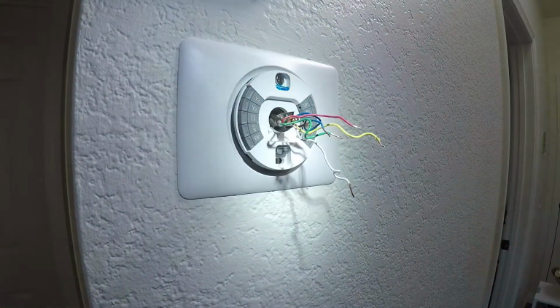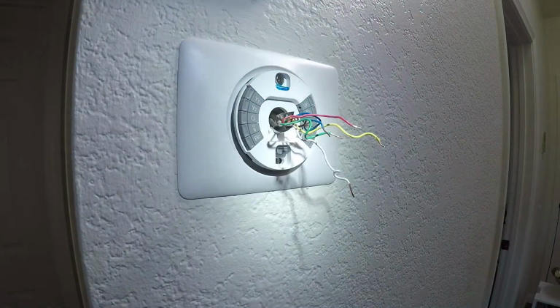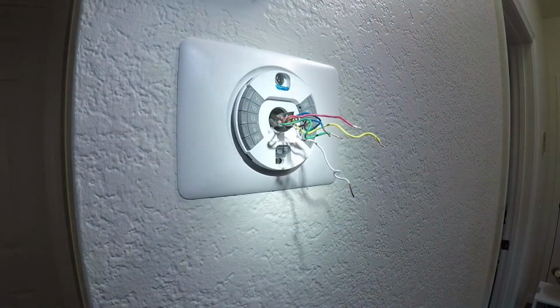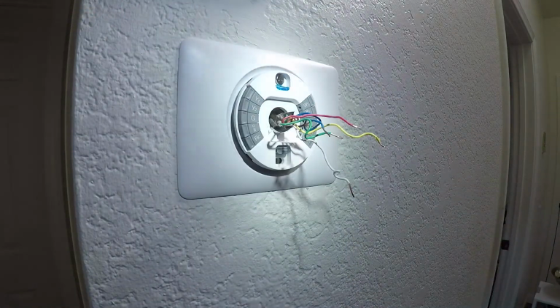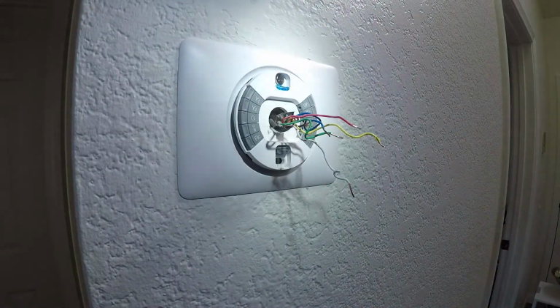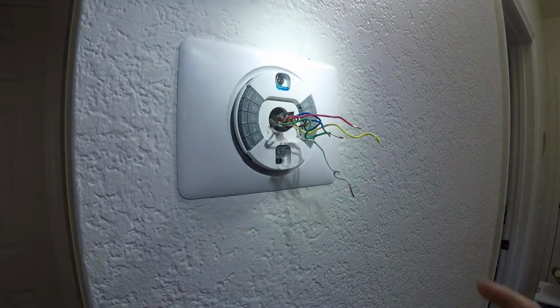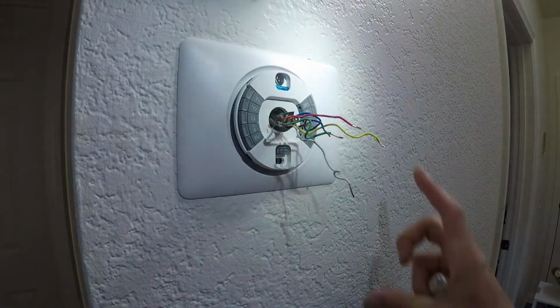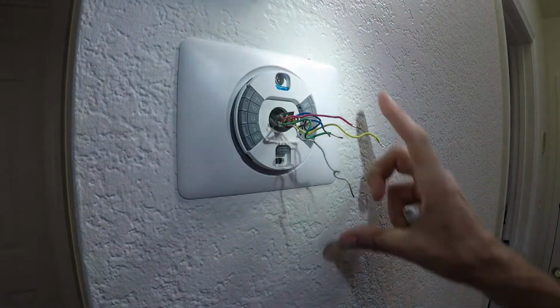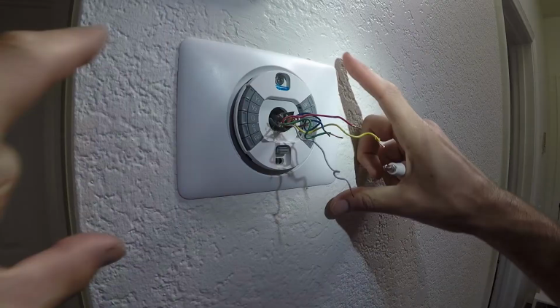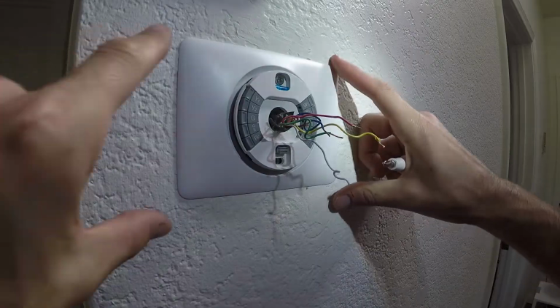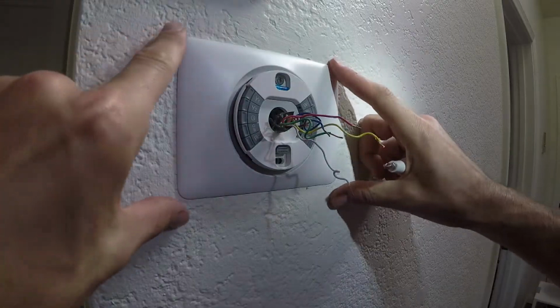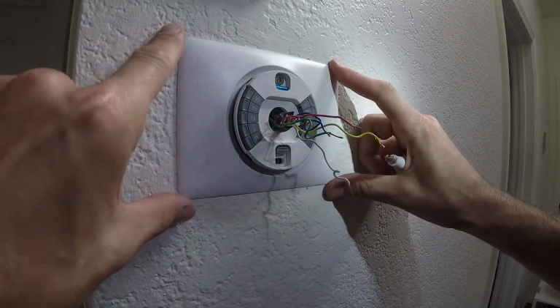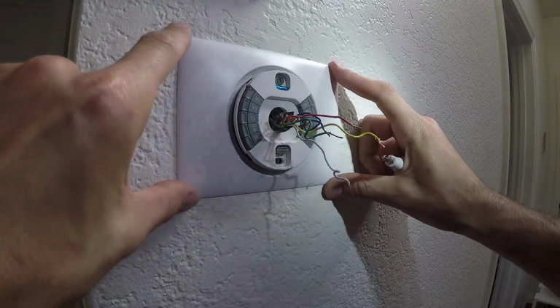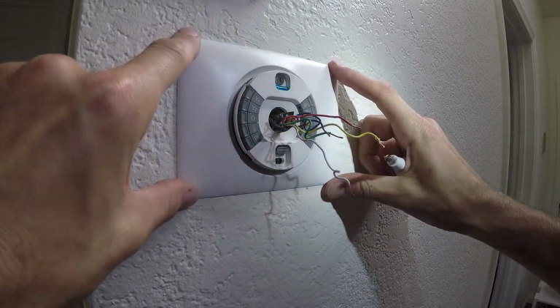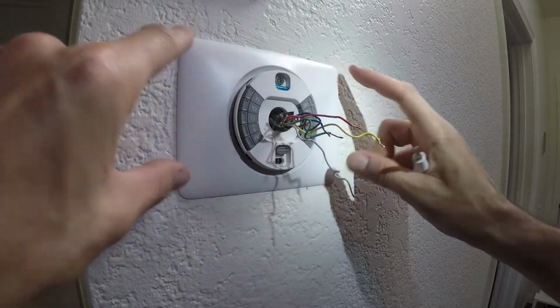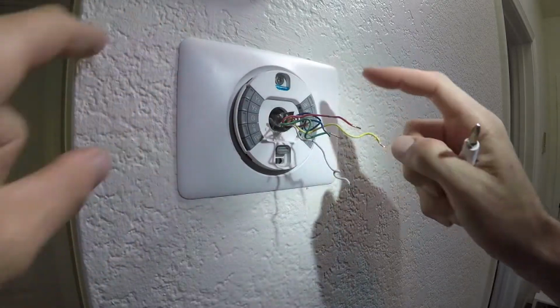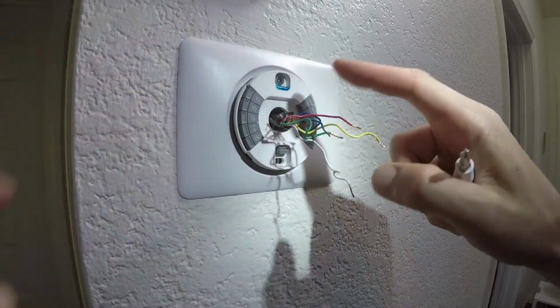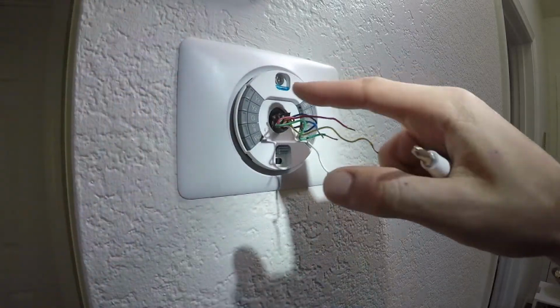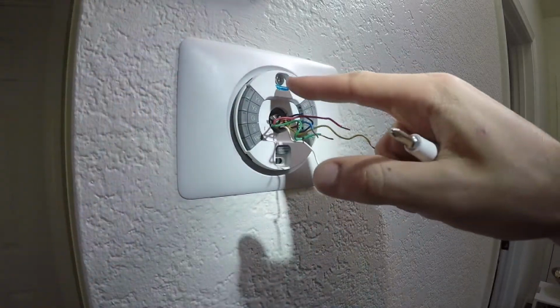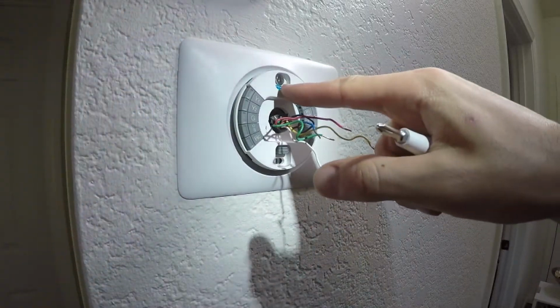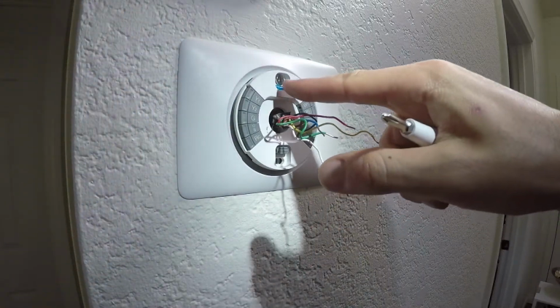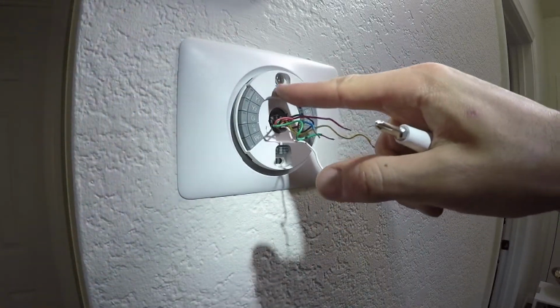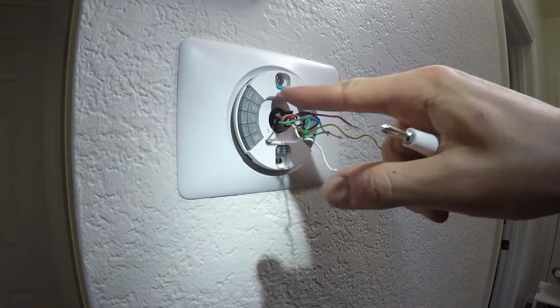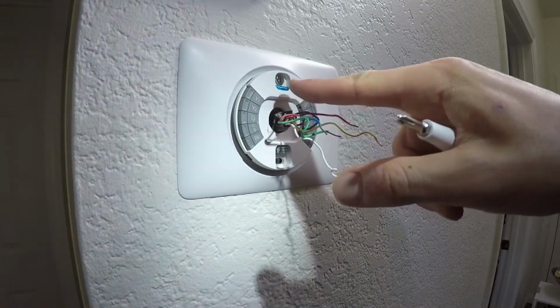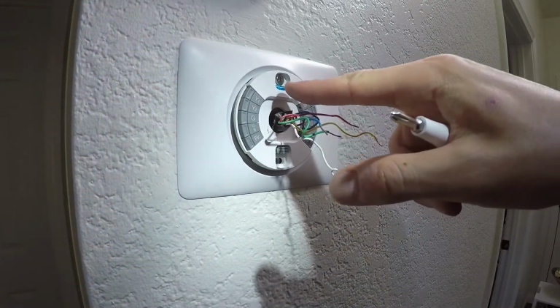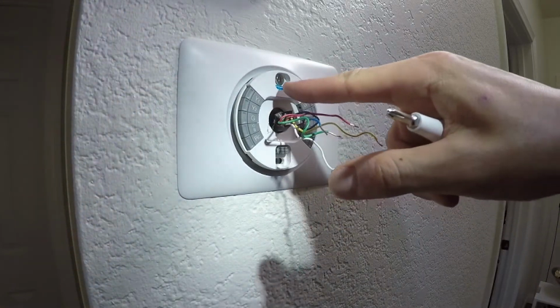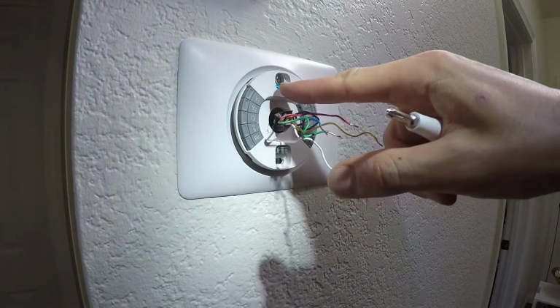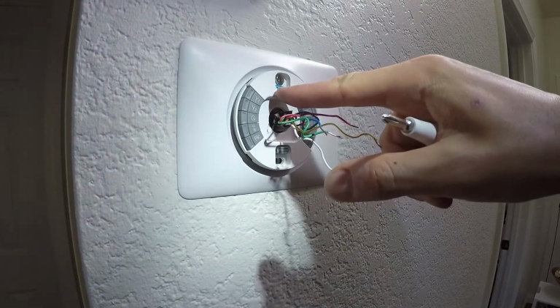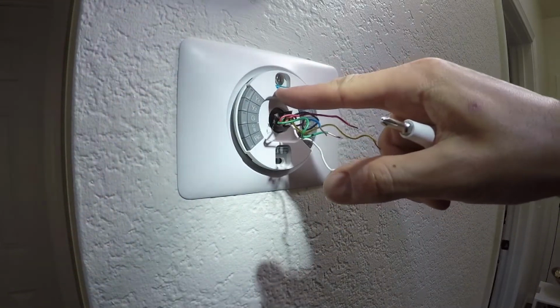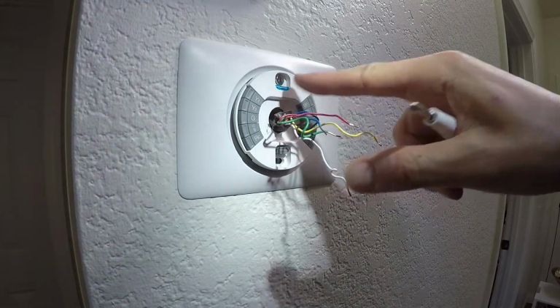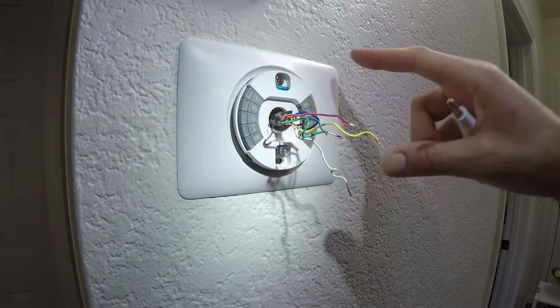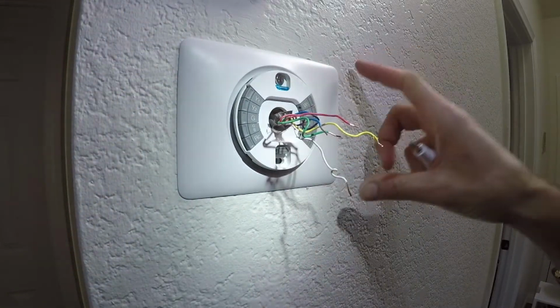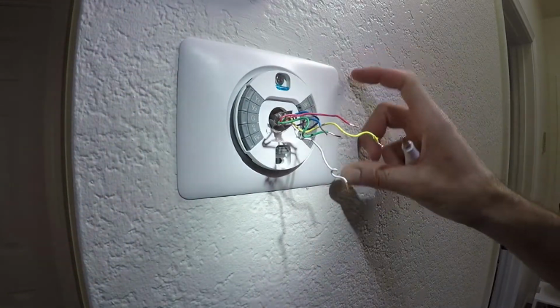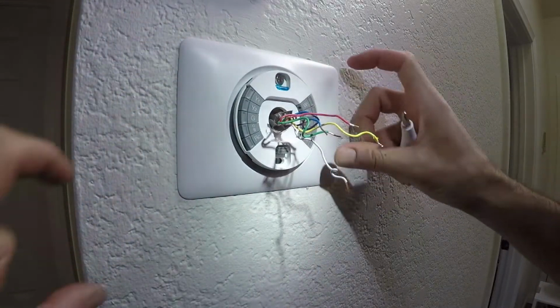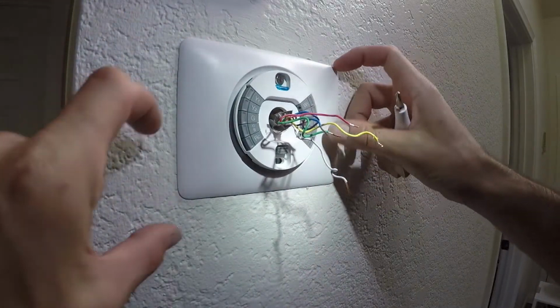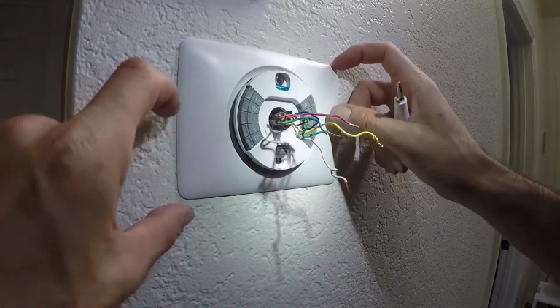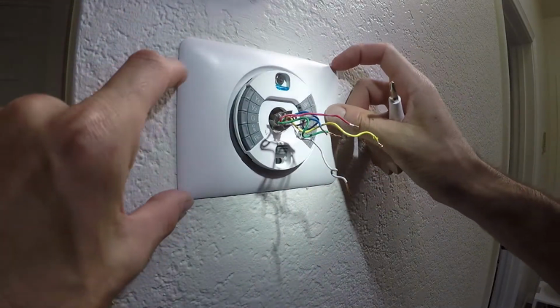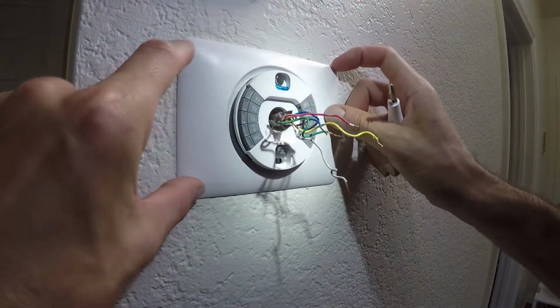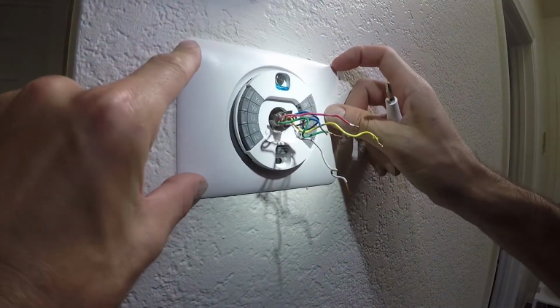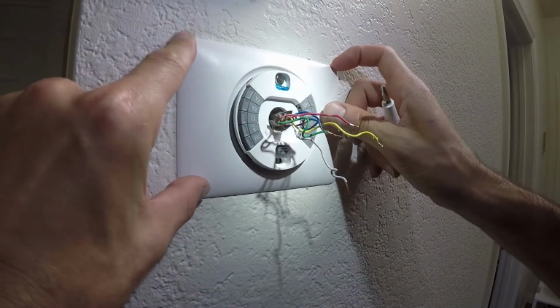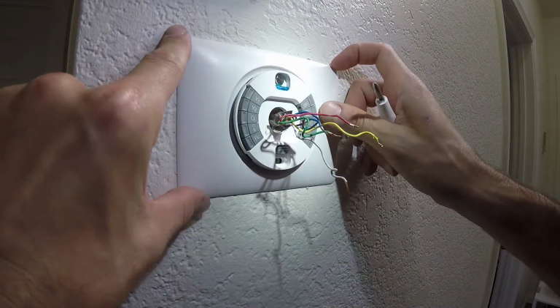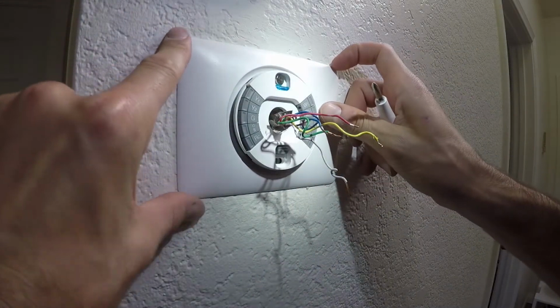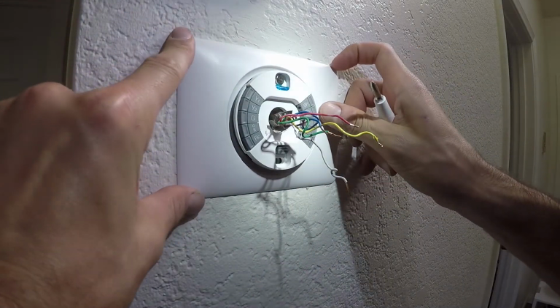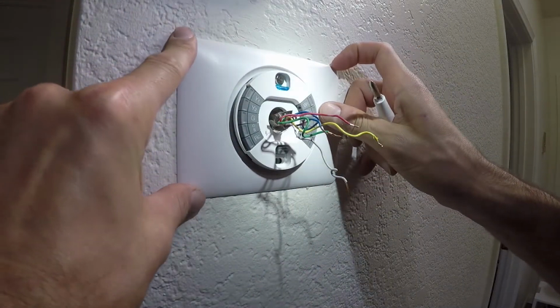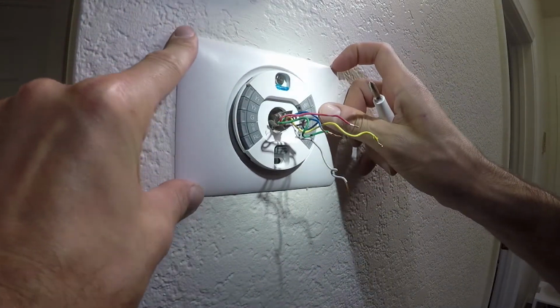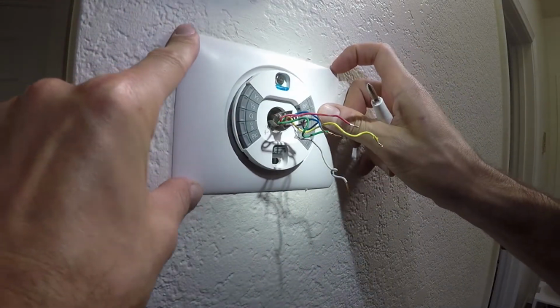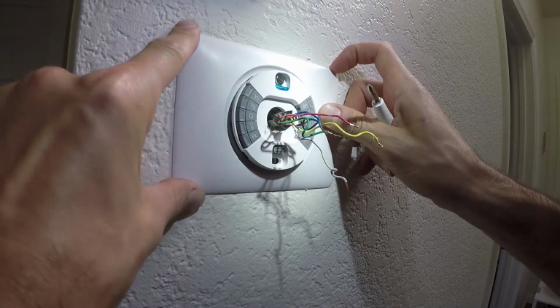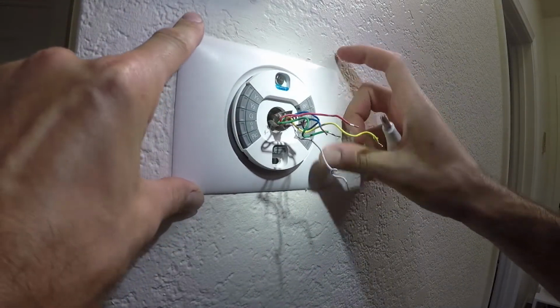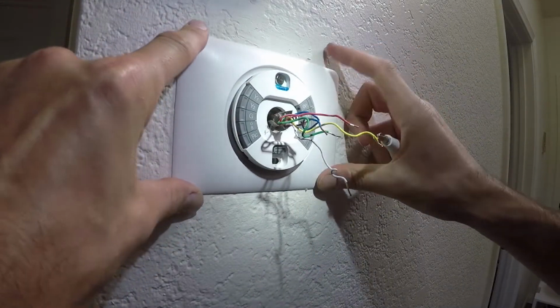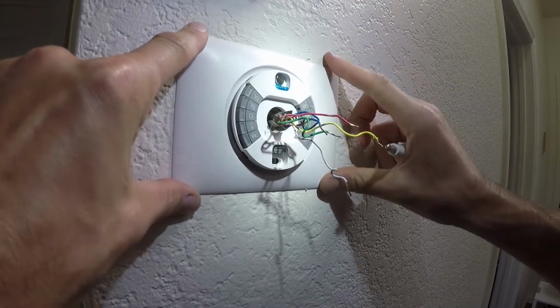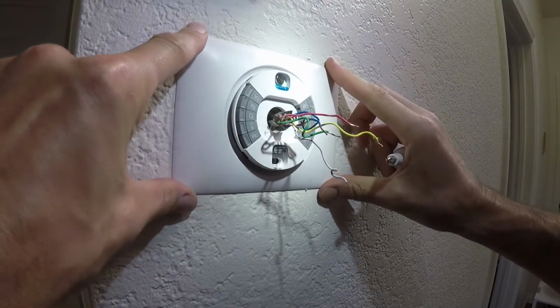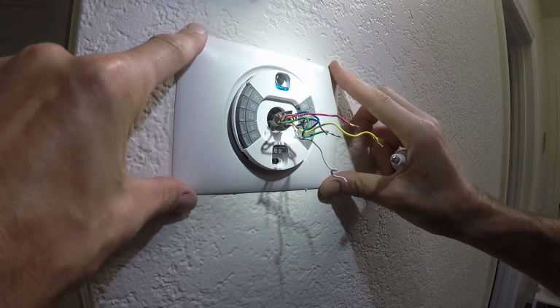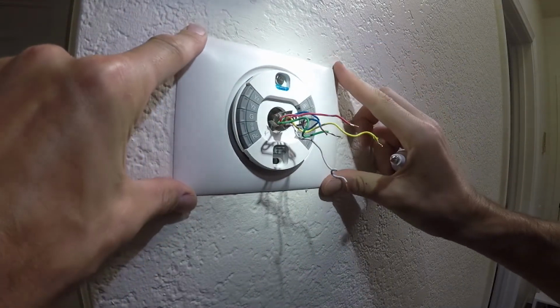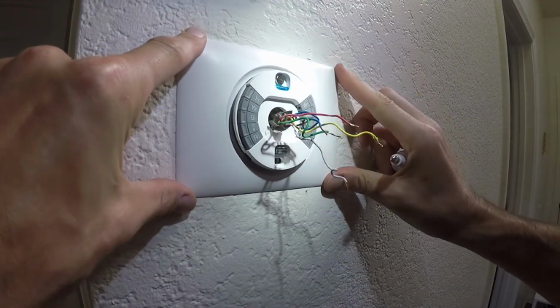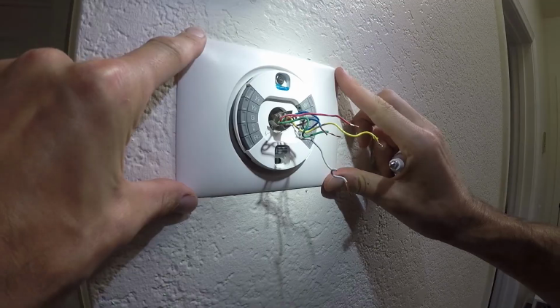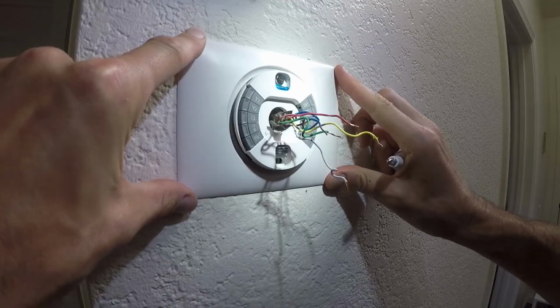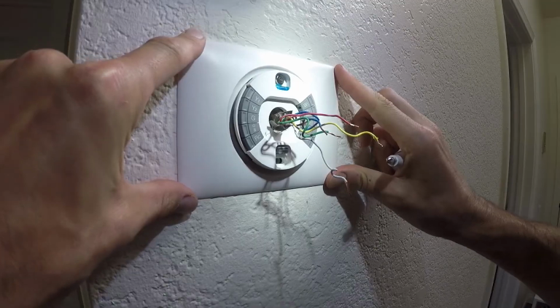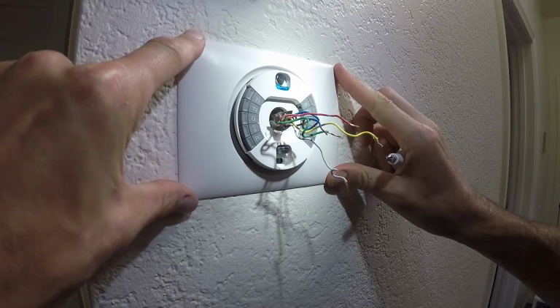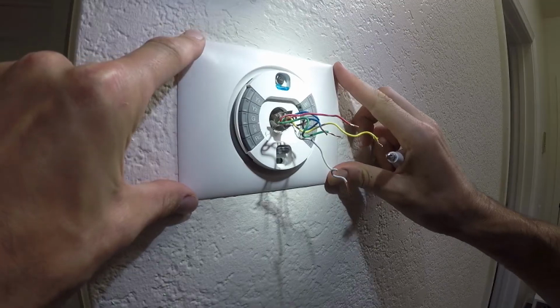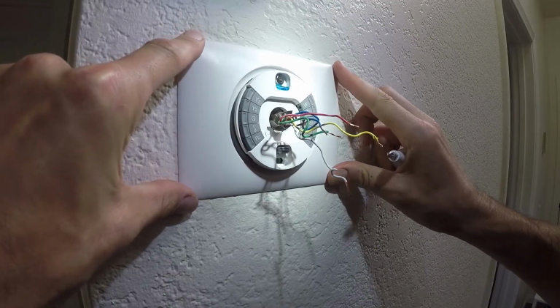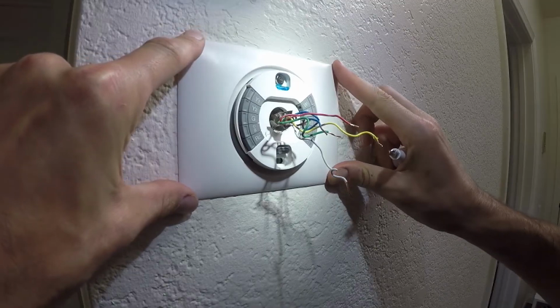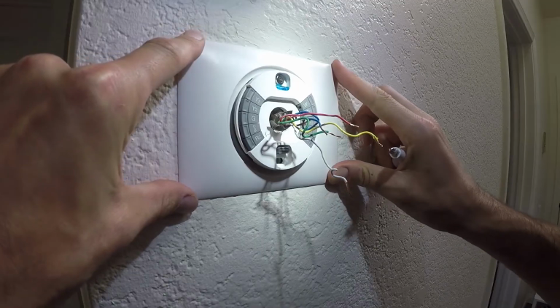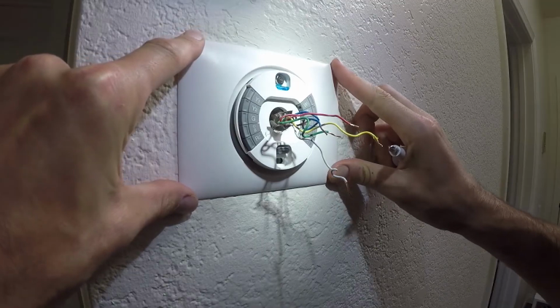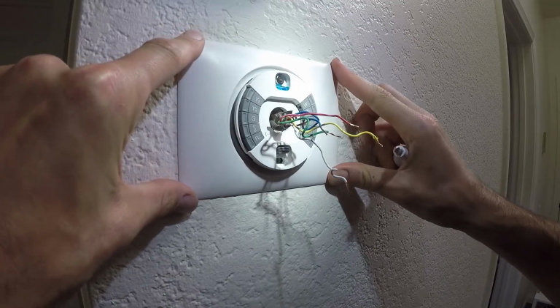This trim plate has a little bubble level in it. You just want to make sure that it's centered and leveled just right how you want it.